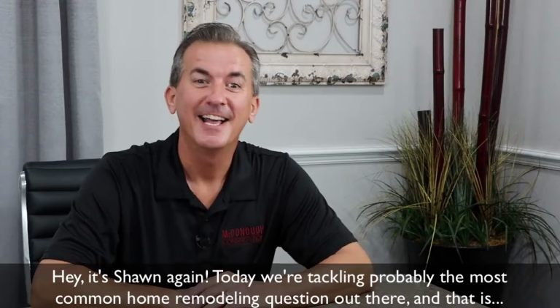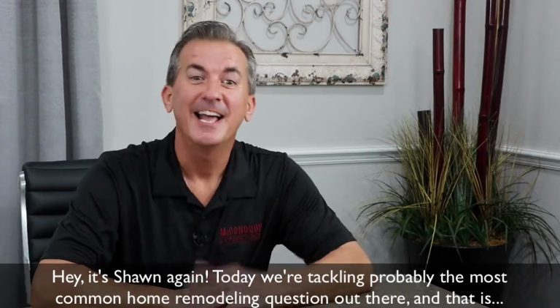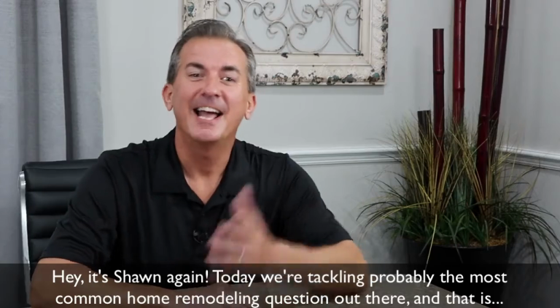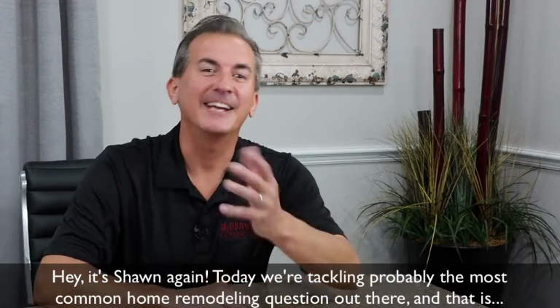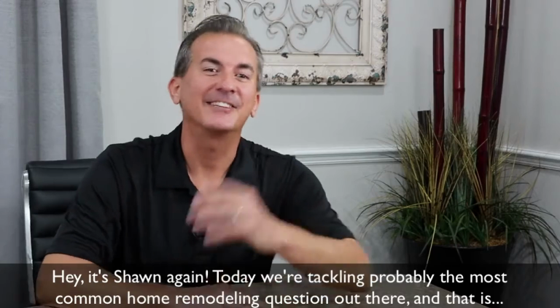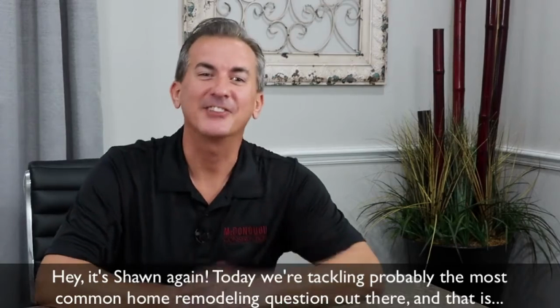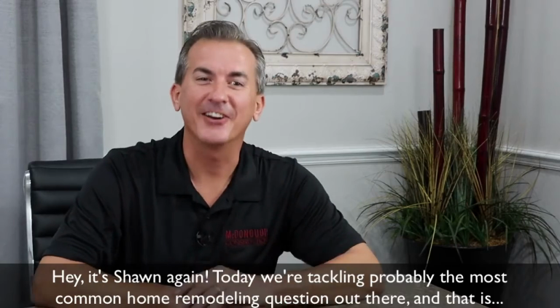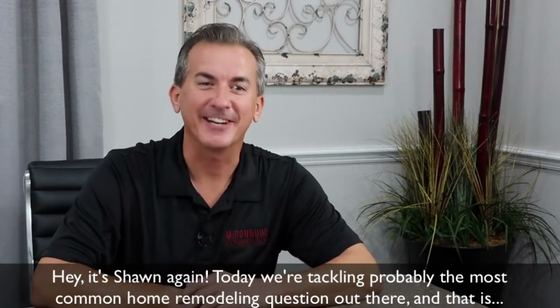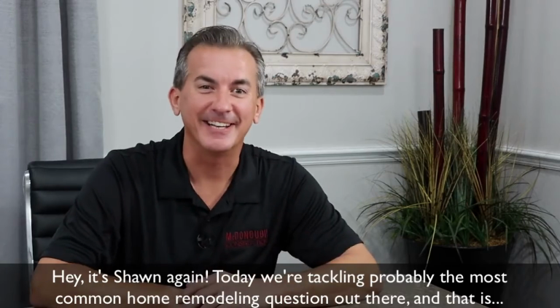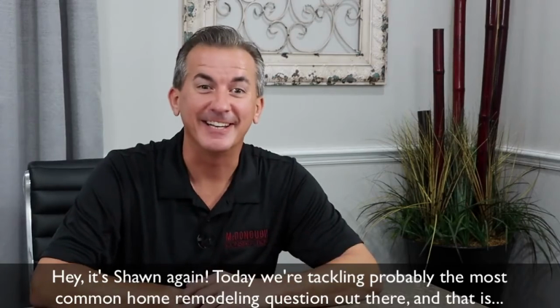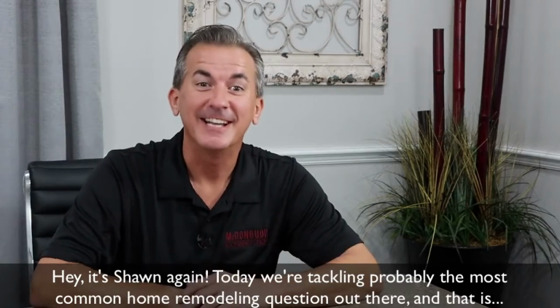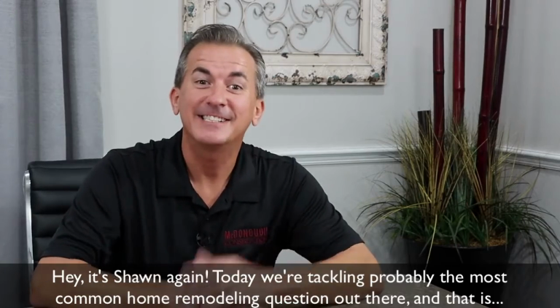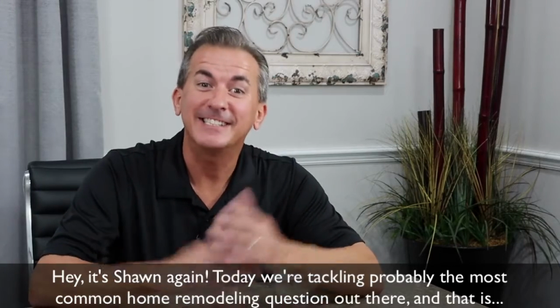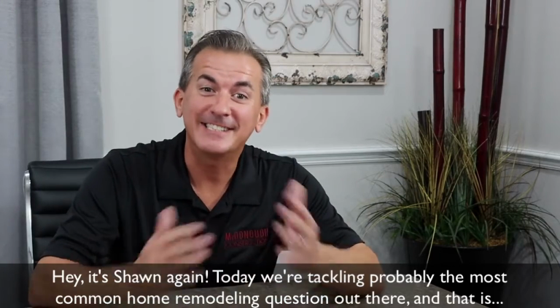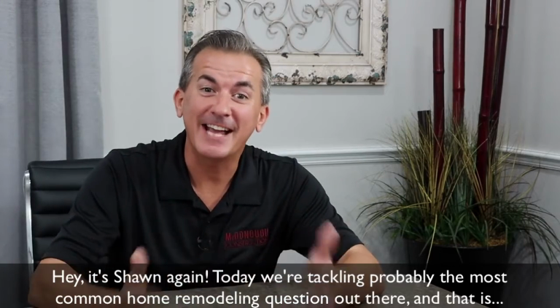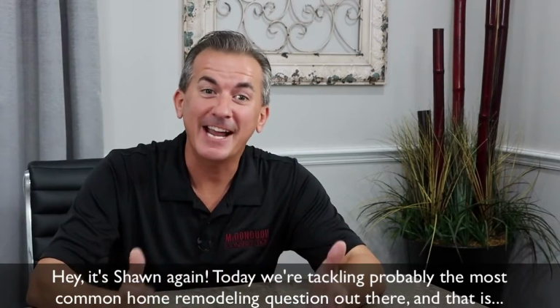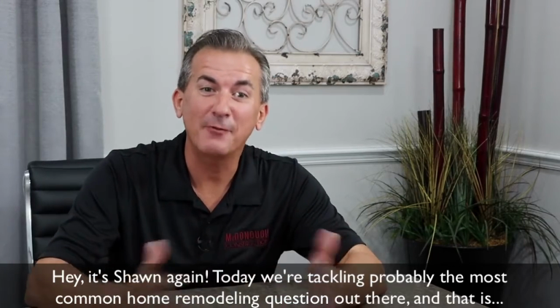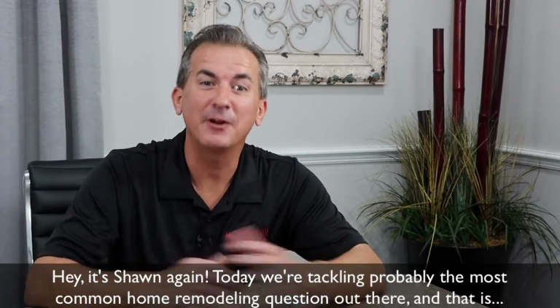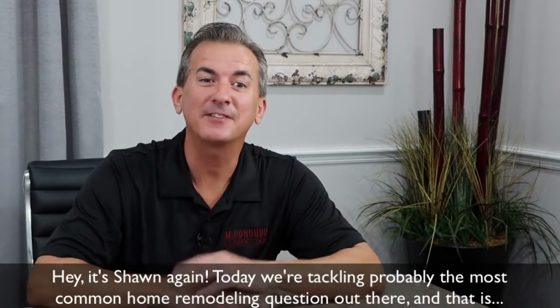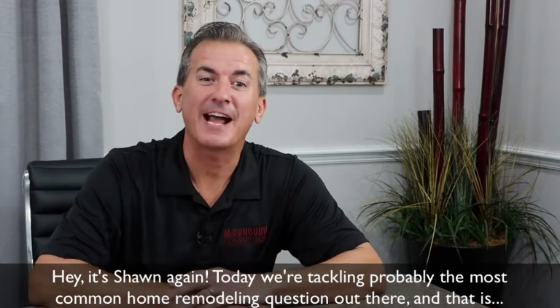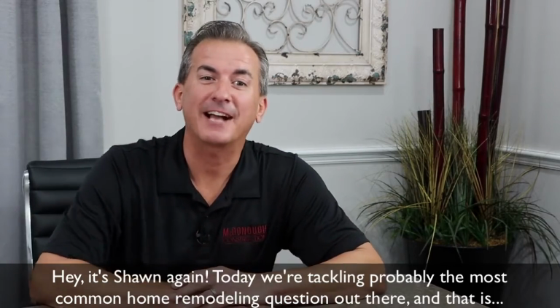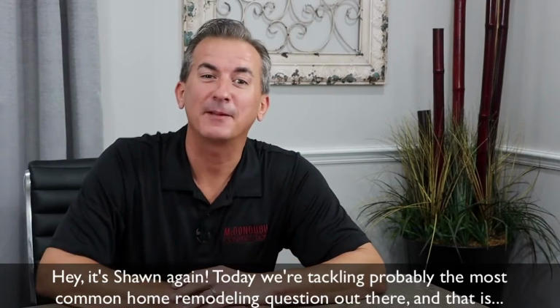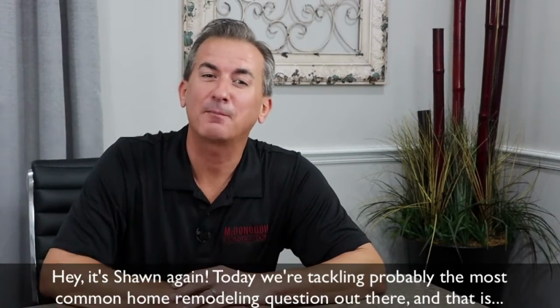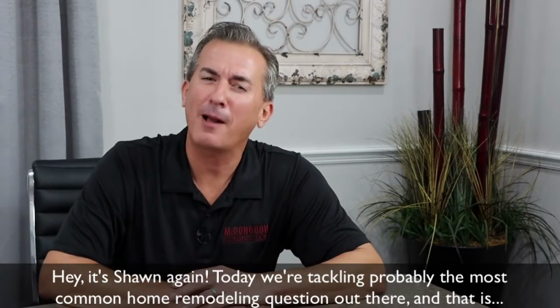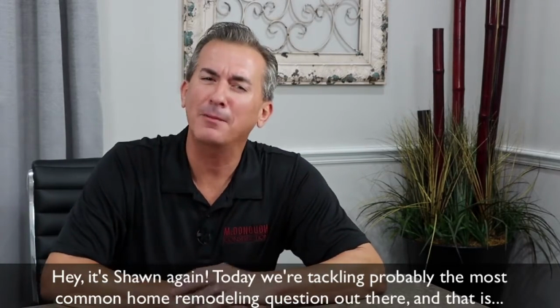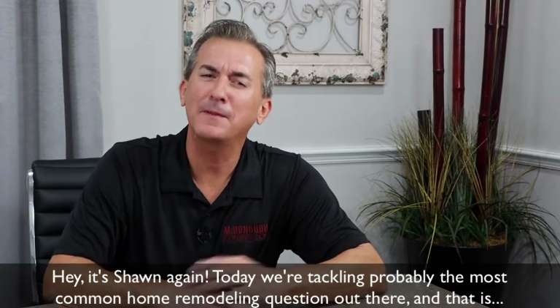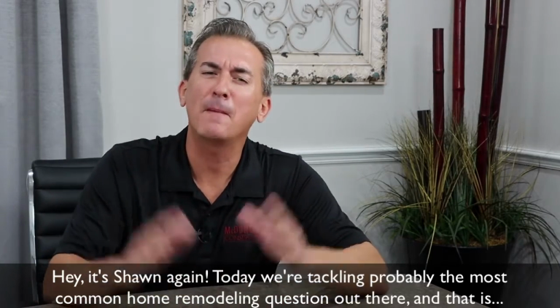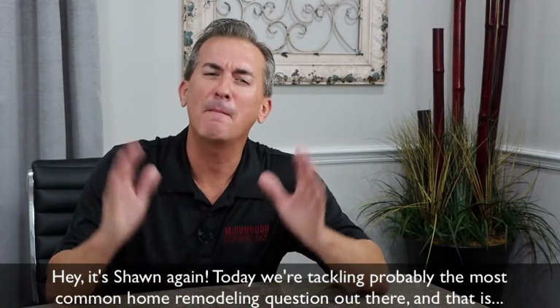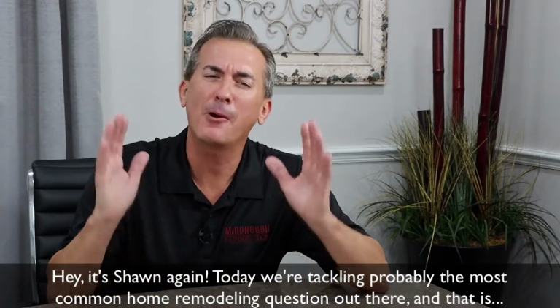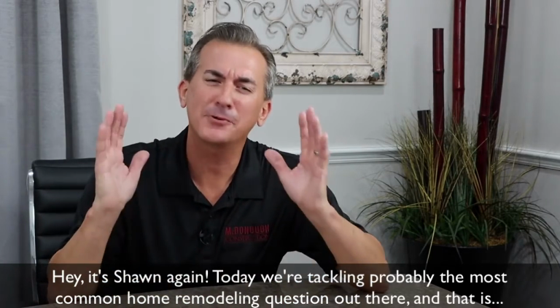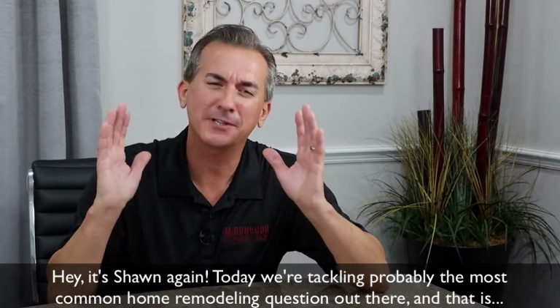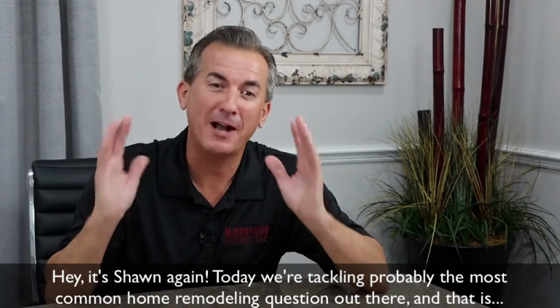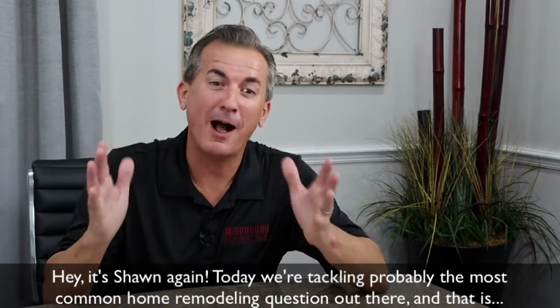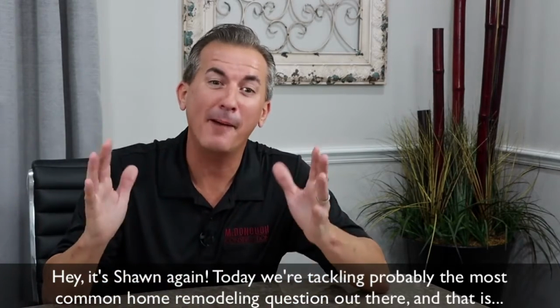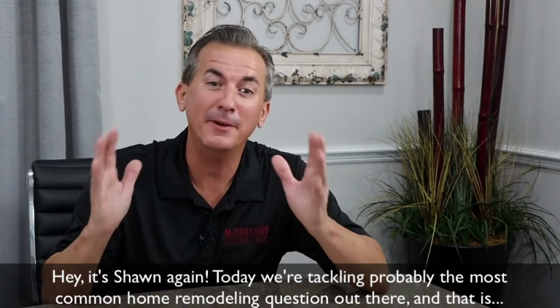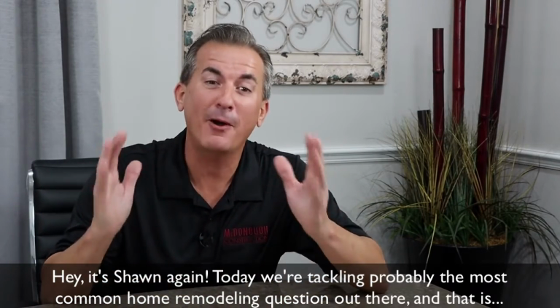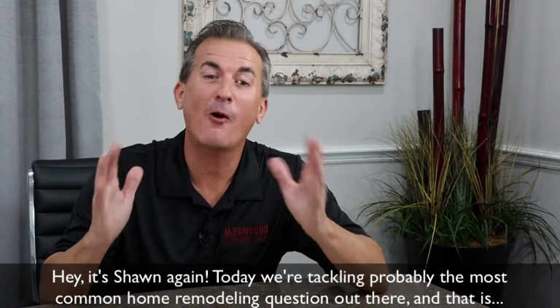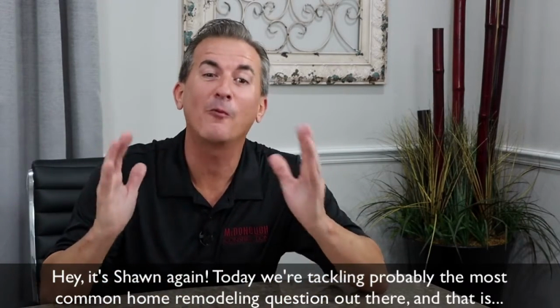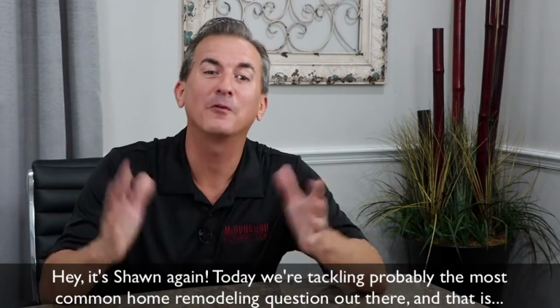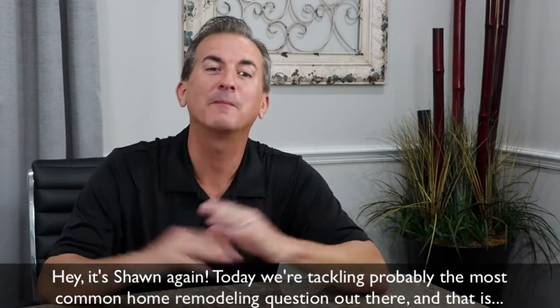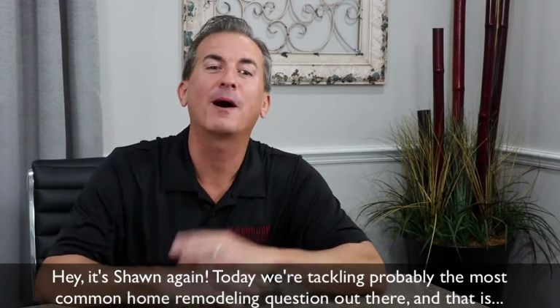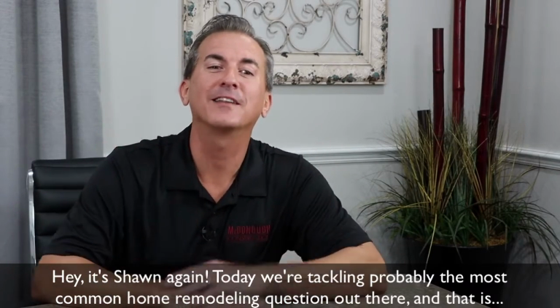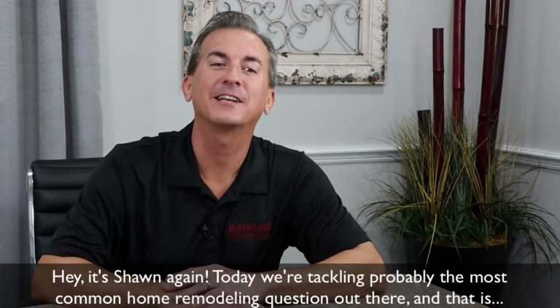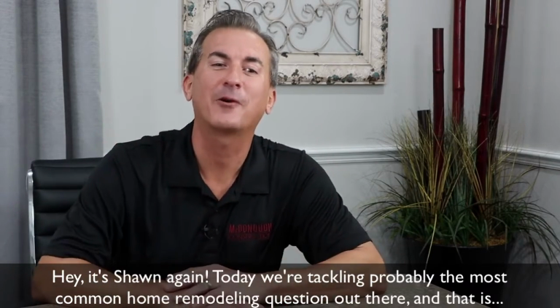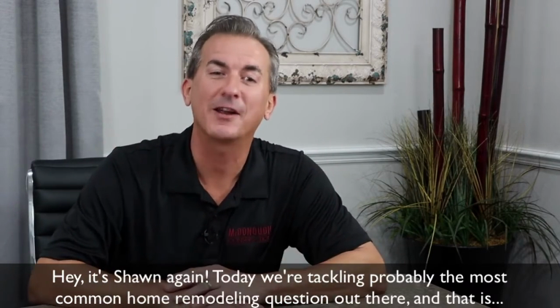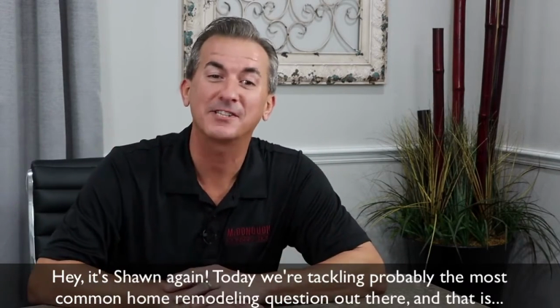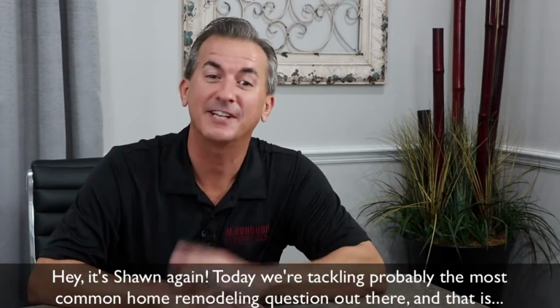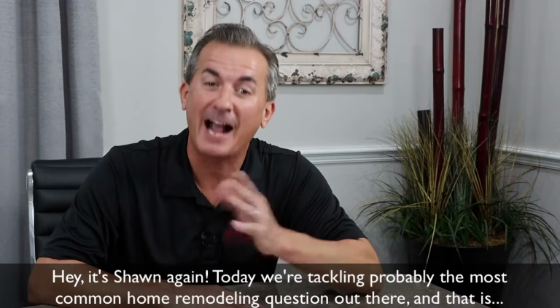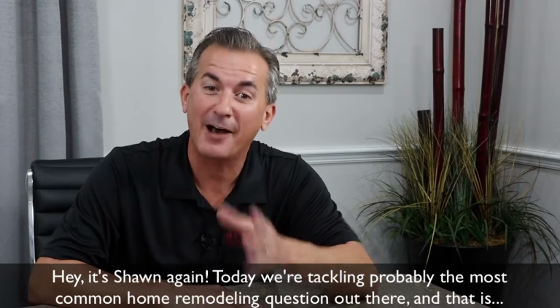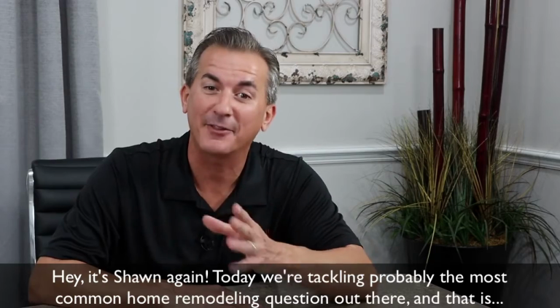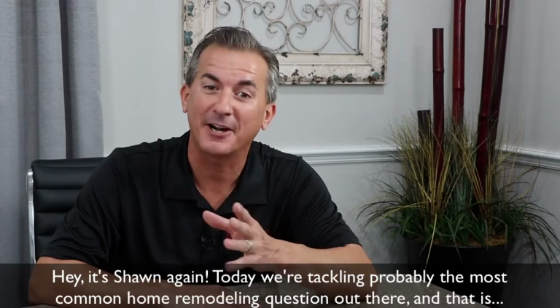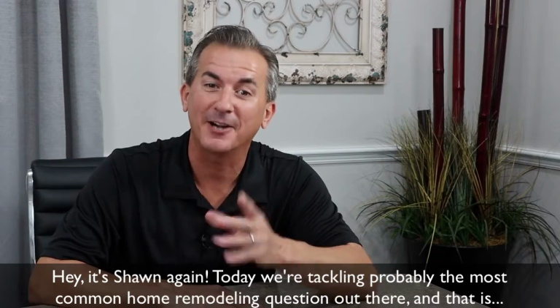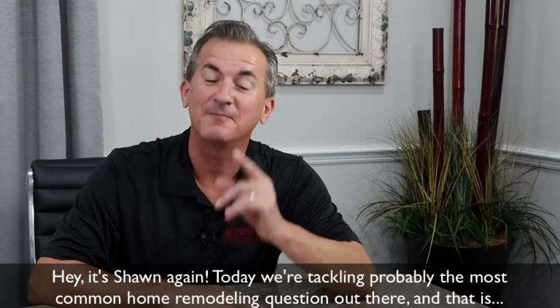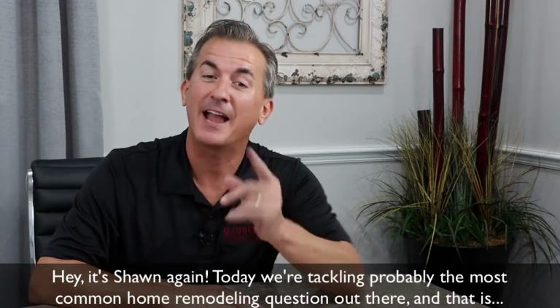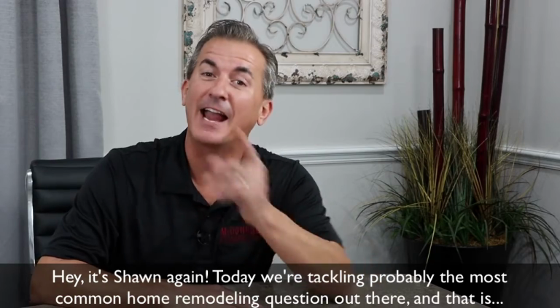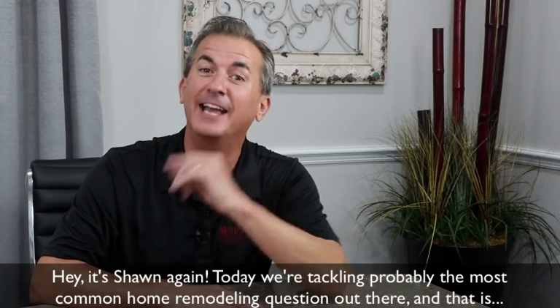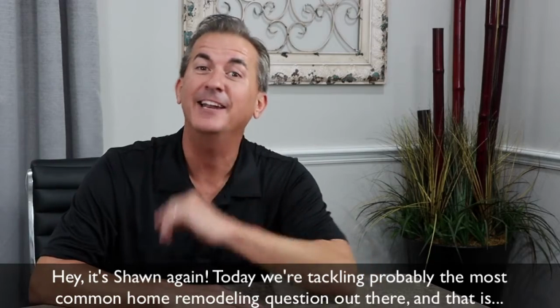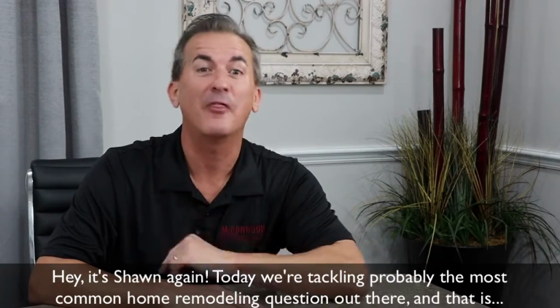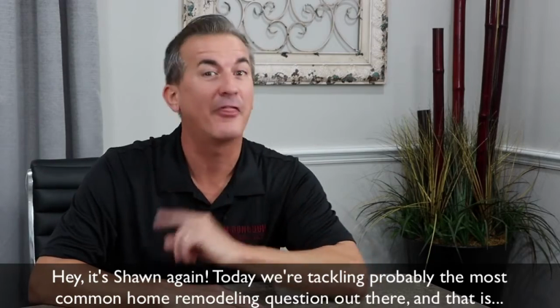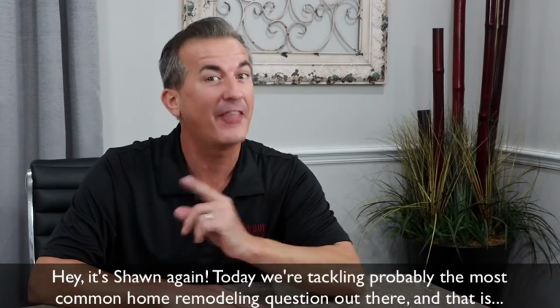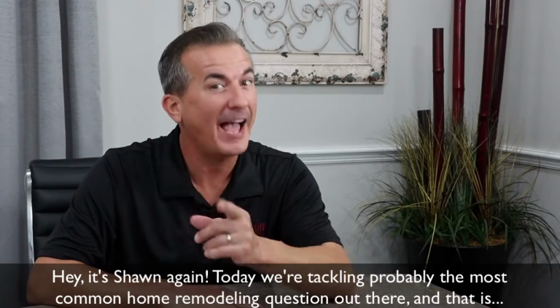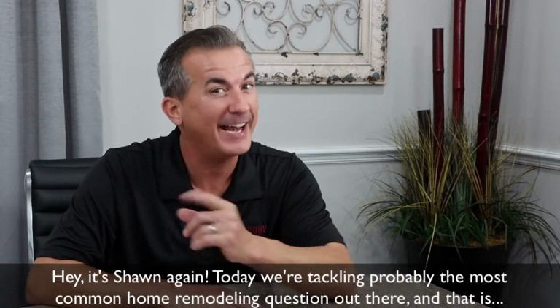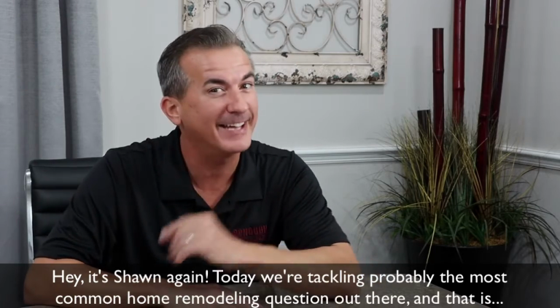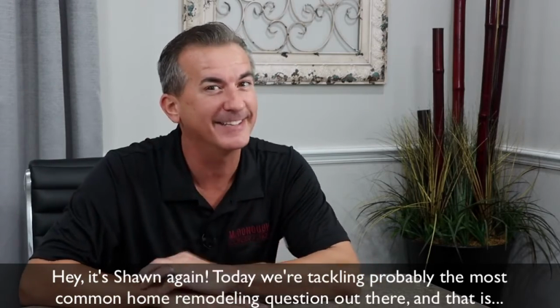Hey, it's Sean again. Today we are tackling probably the most common home remodeling question out there.